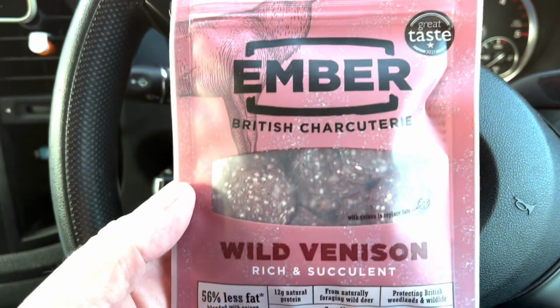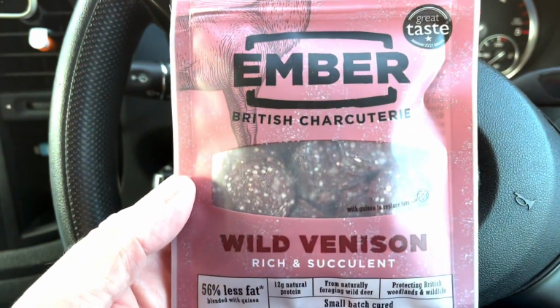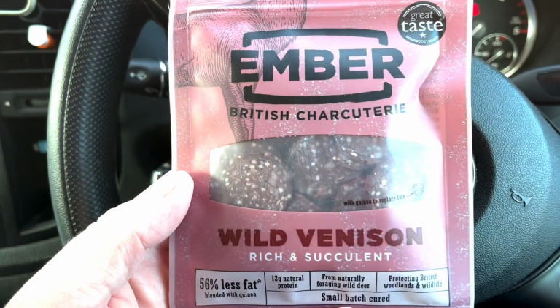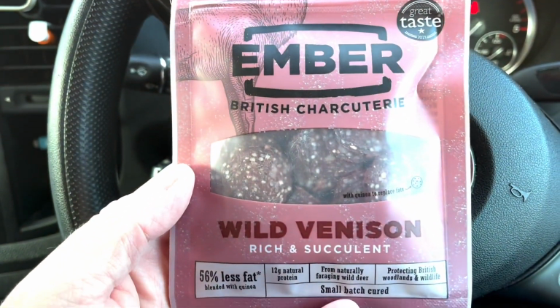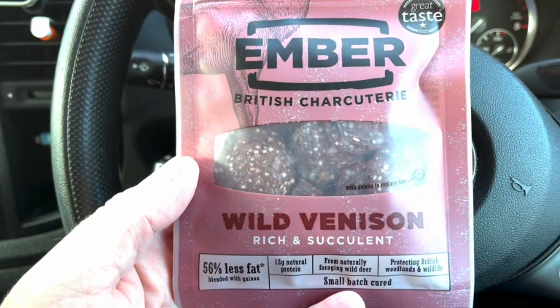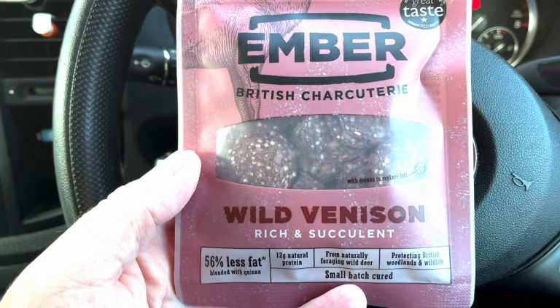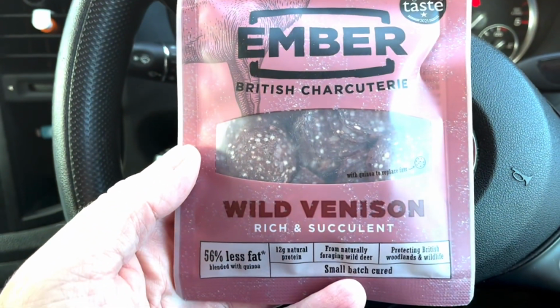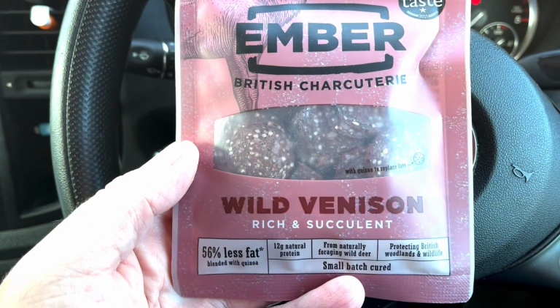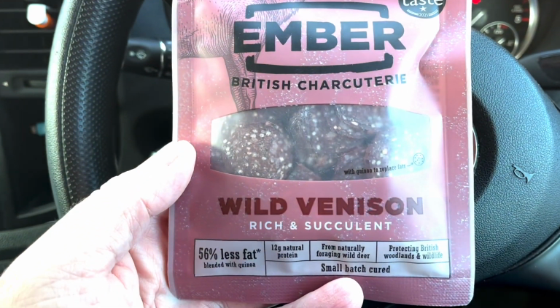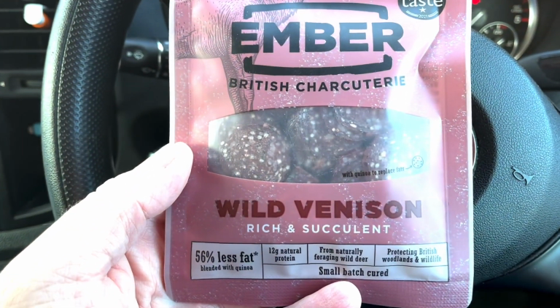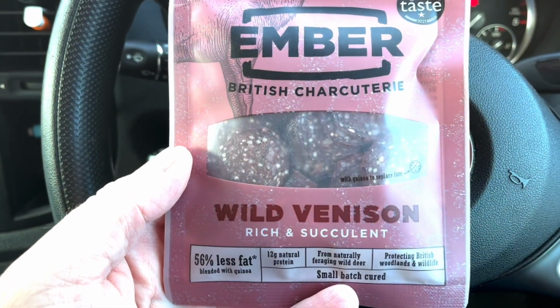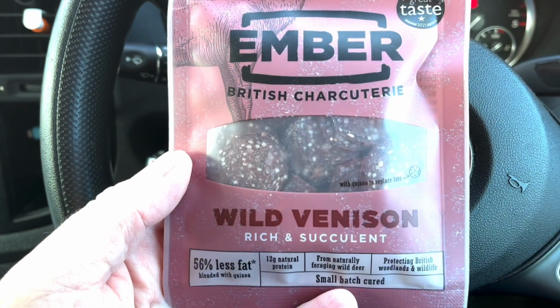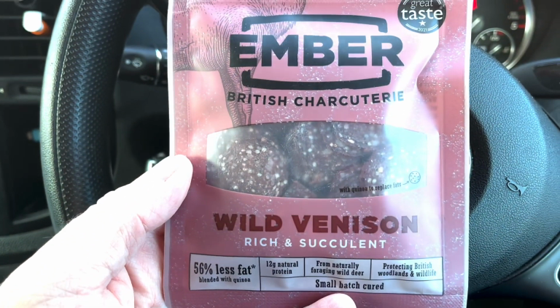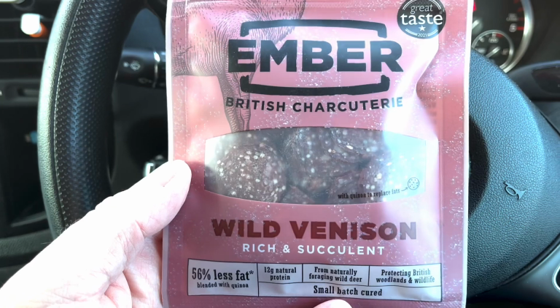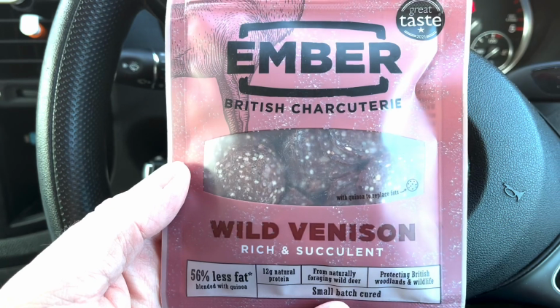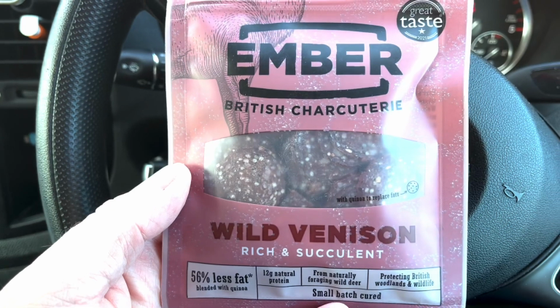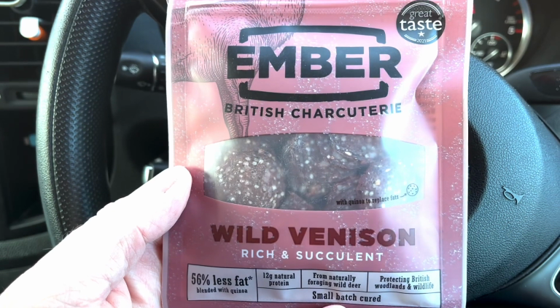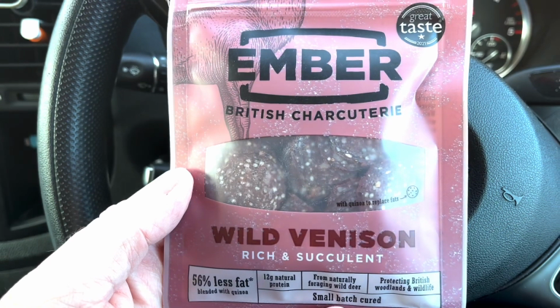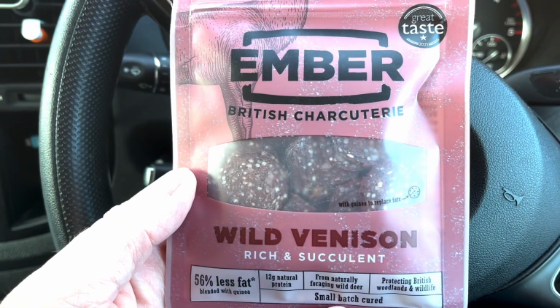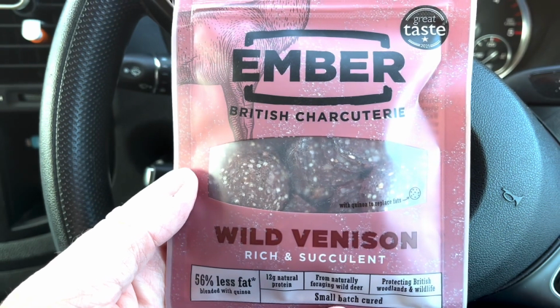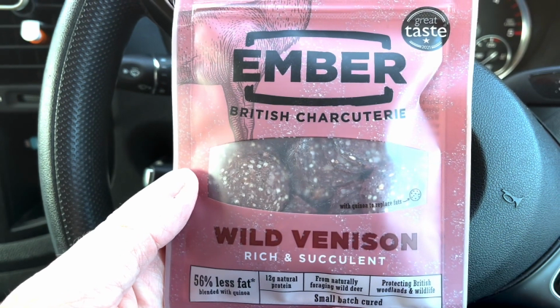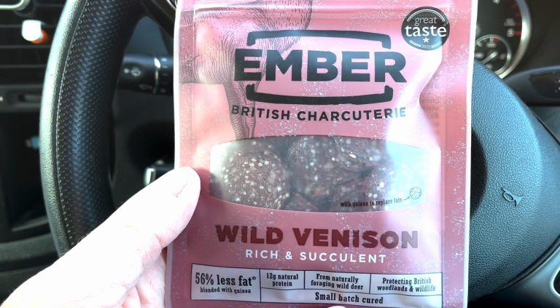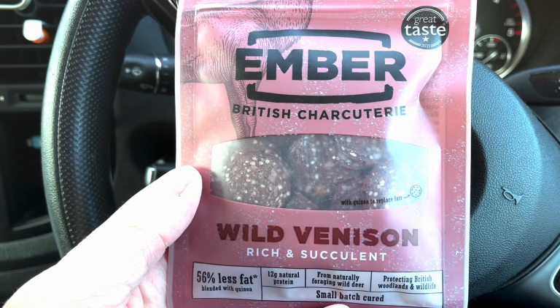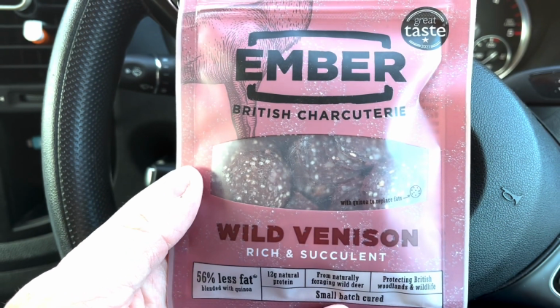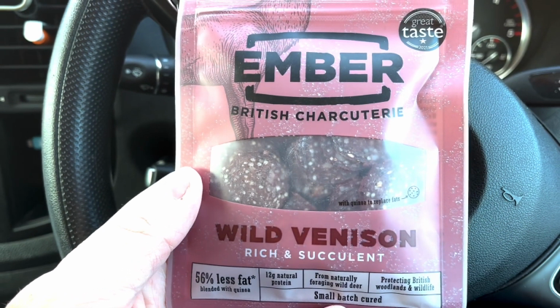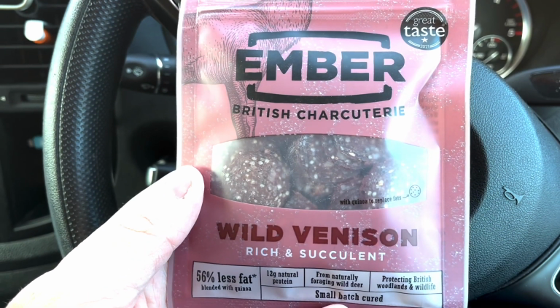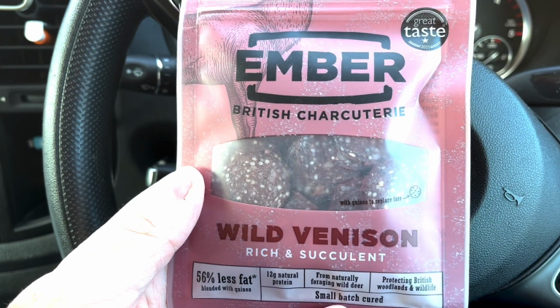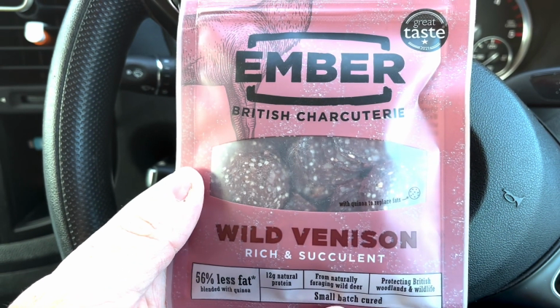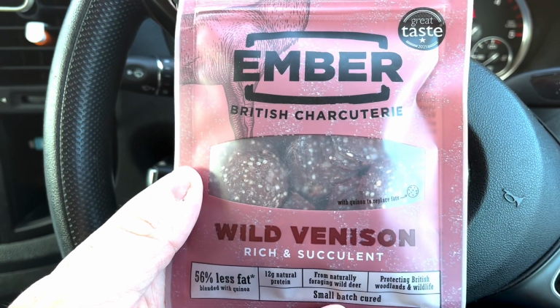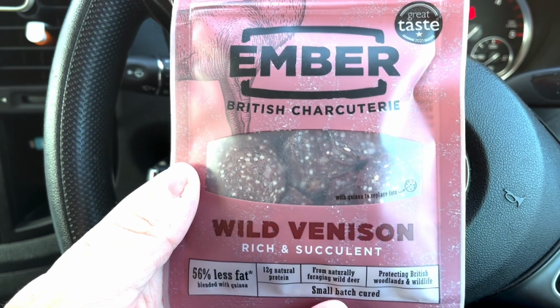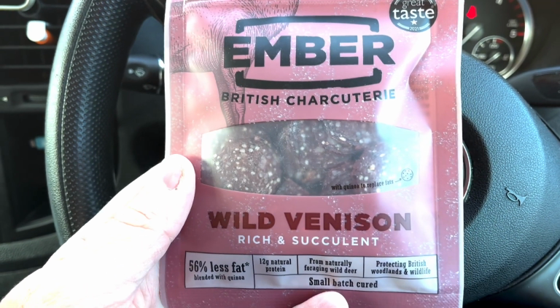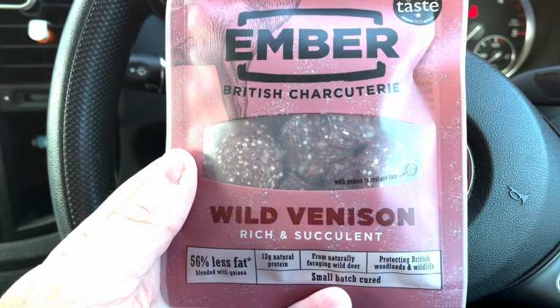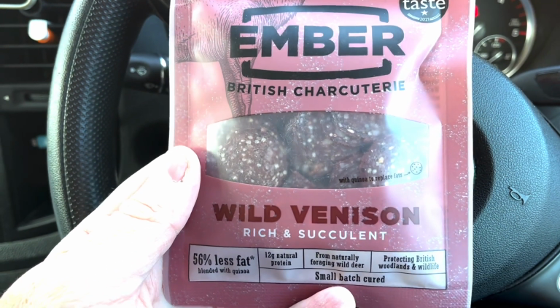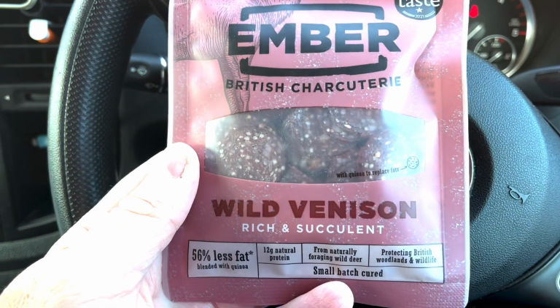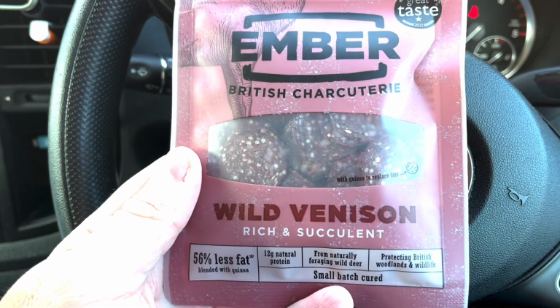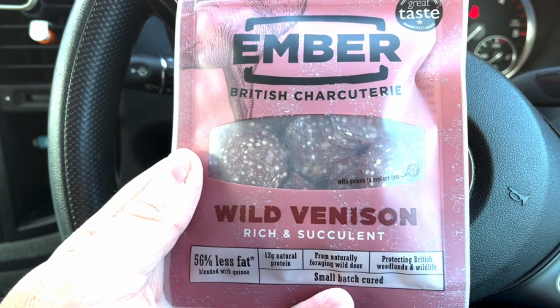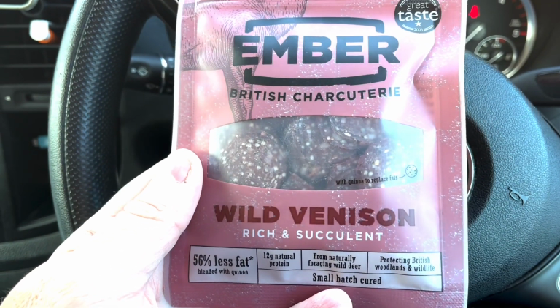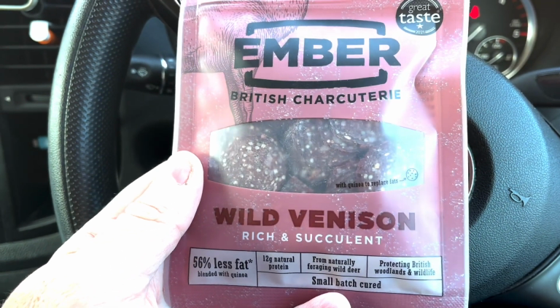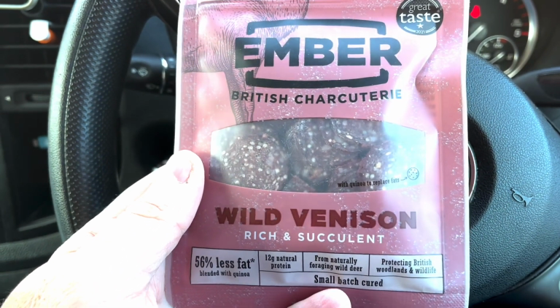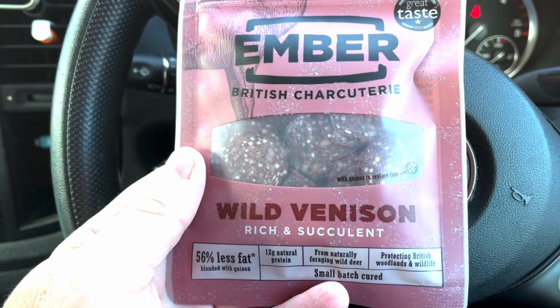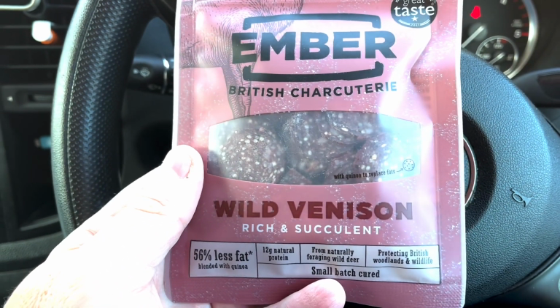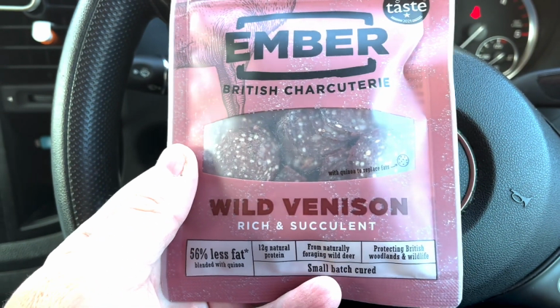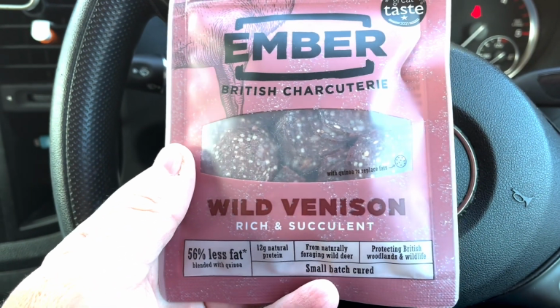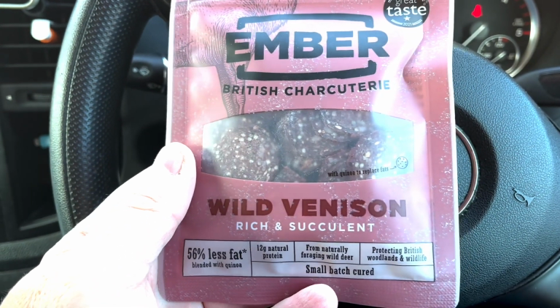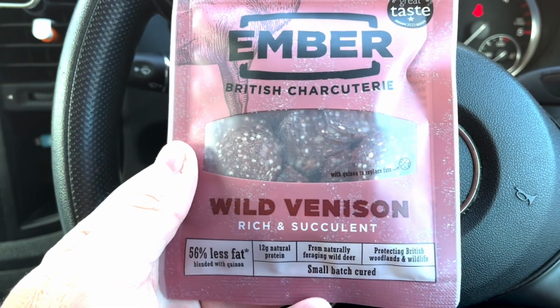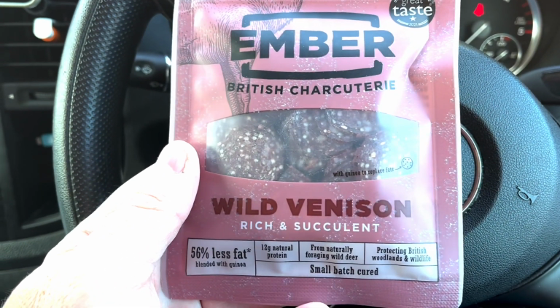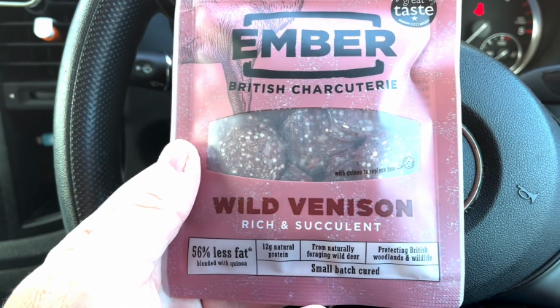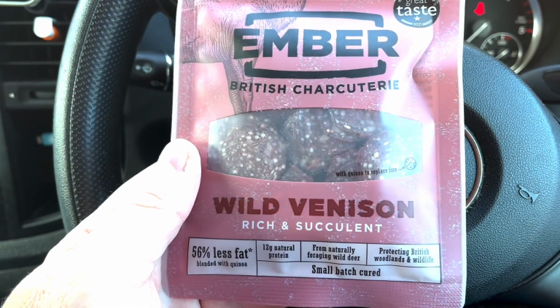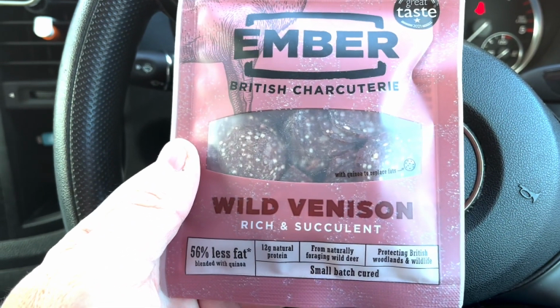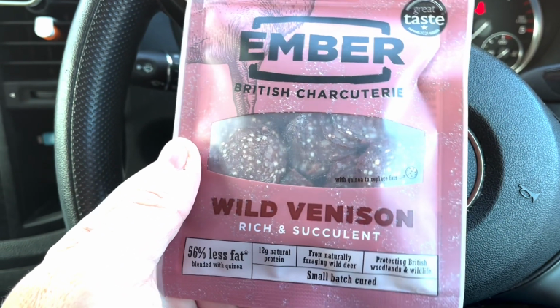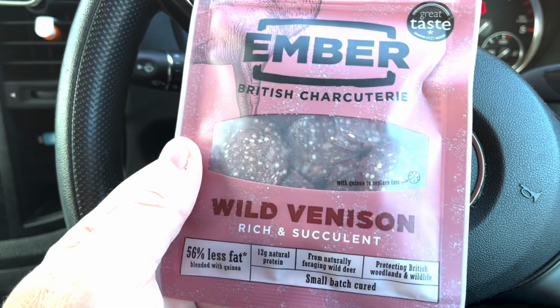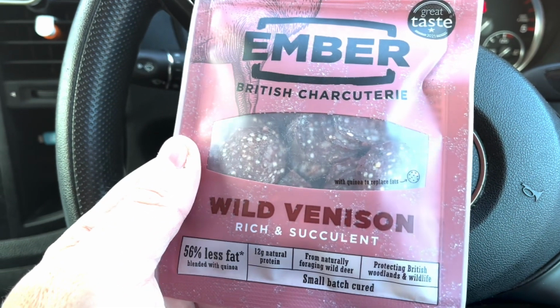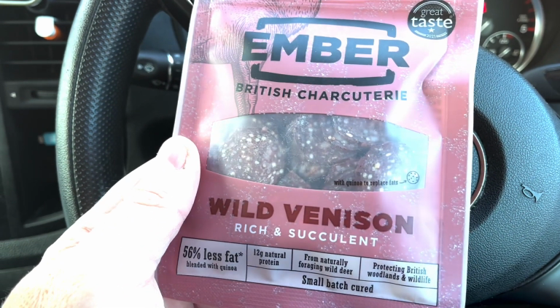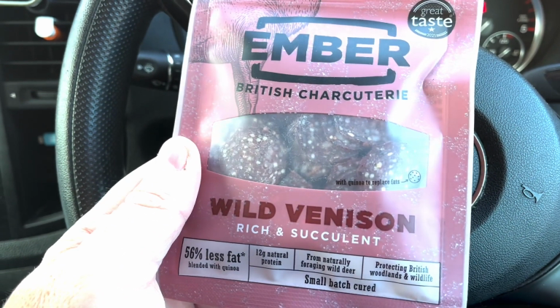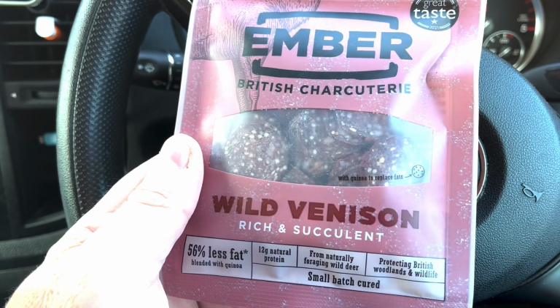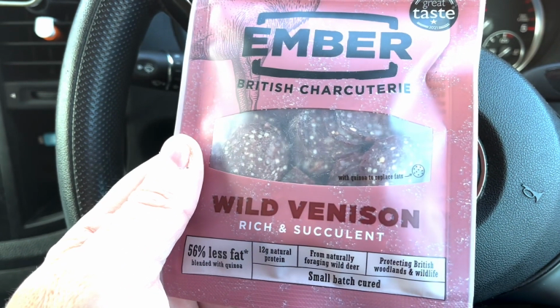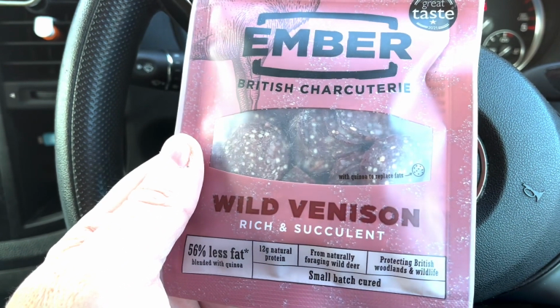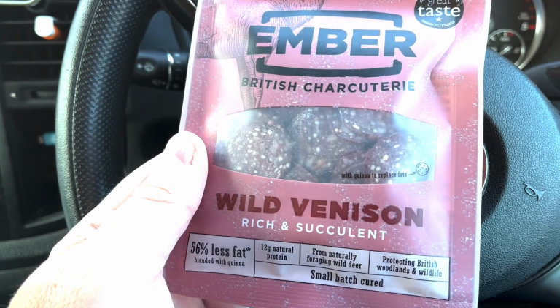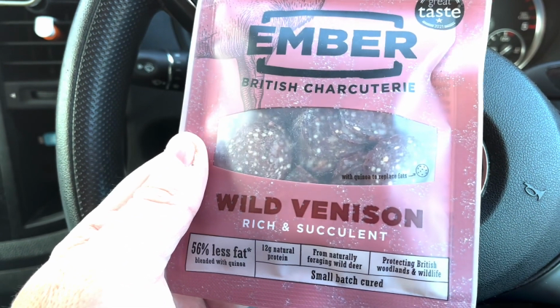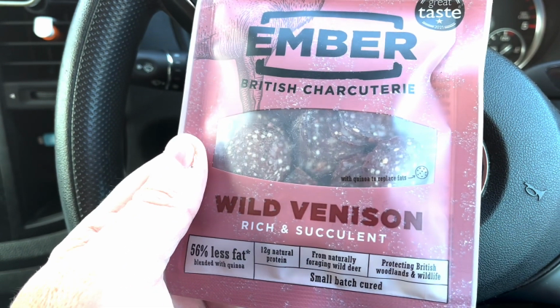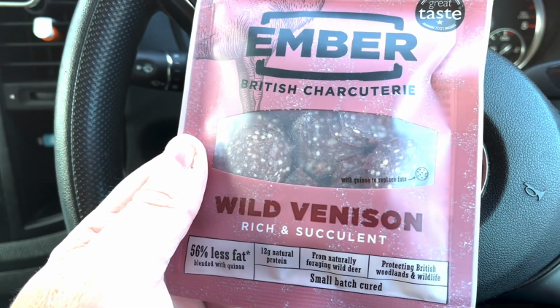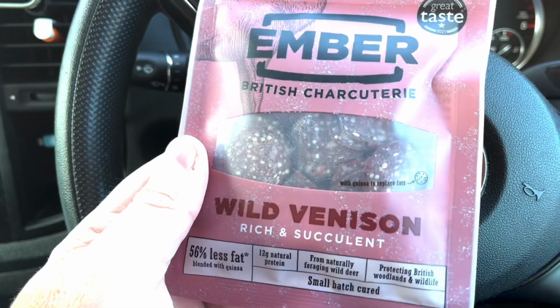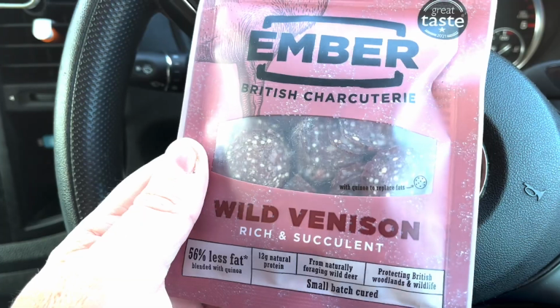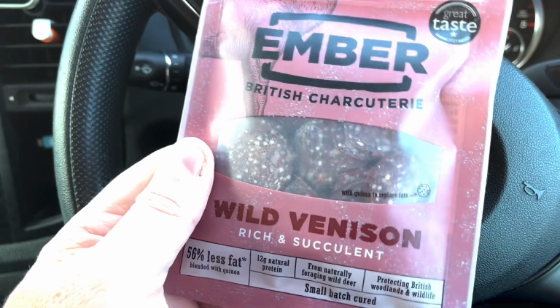Lightly seasoned British charcuterie. Wild venison, rich and succulent.